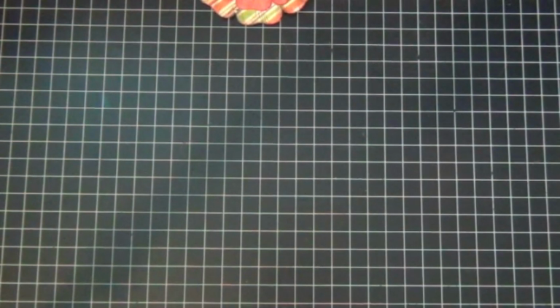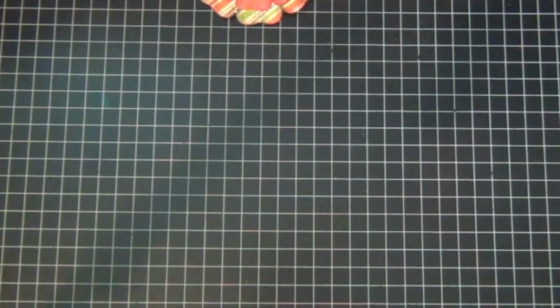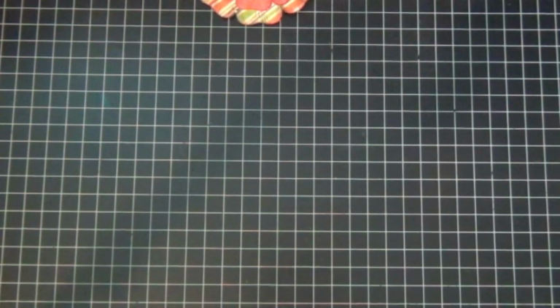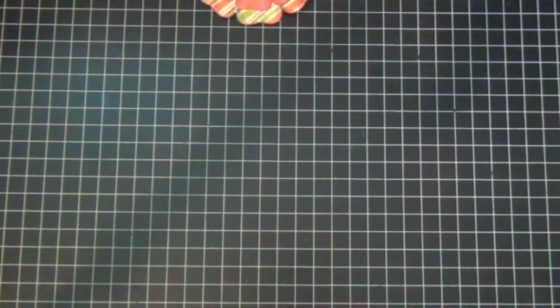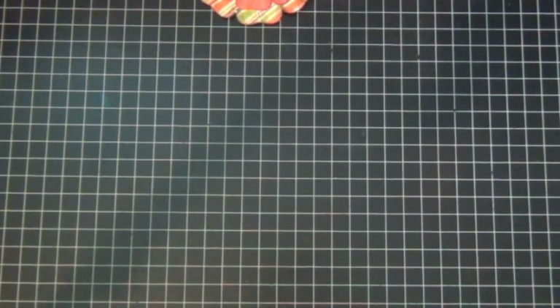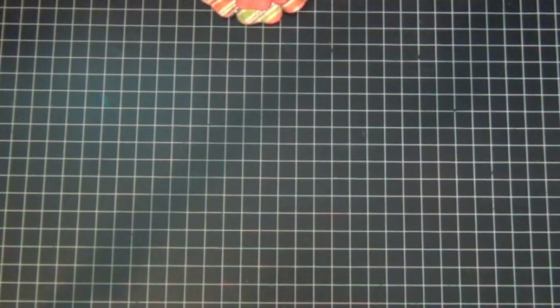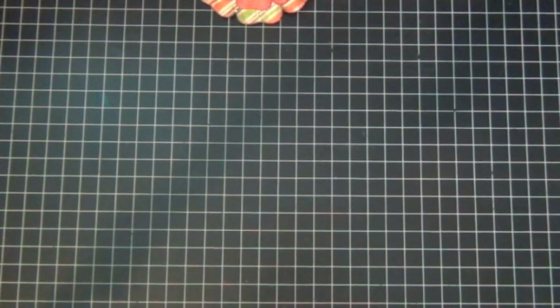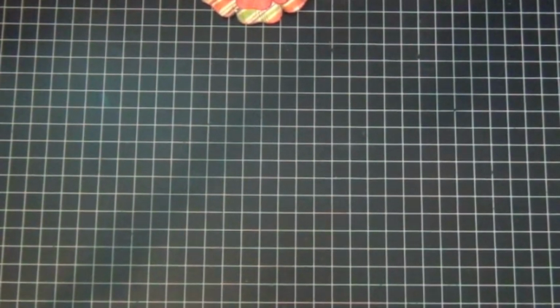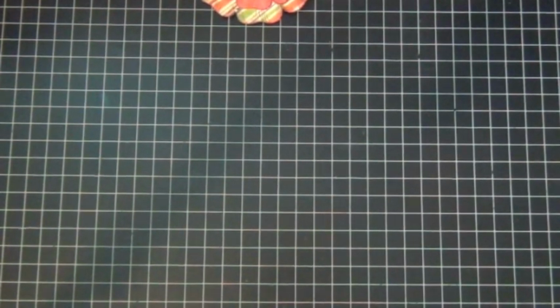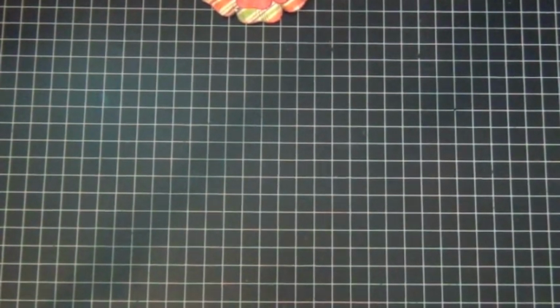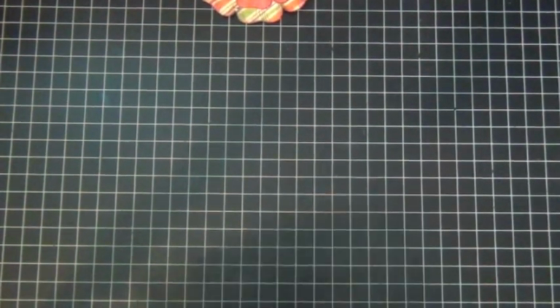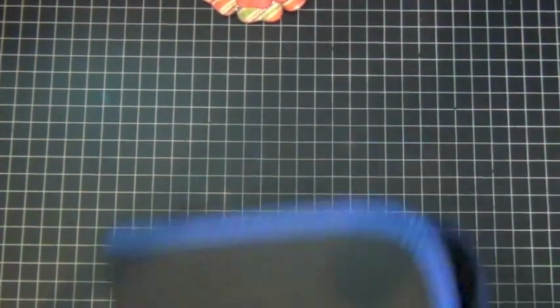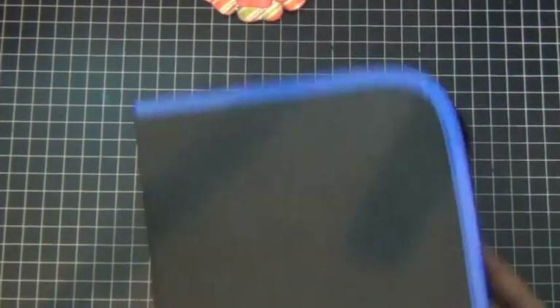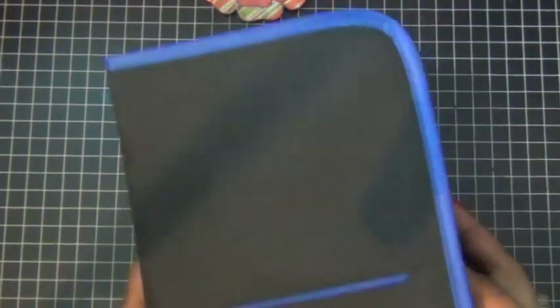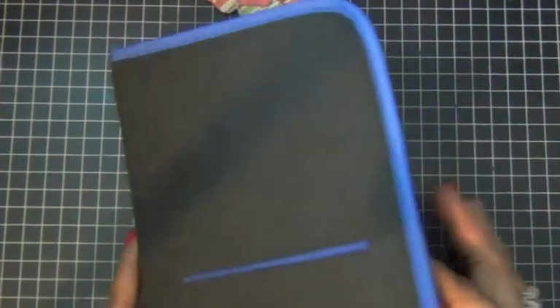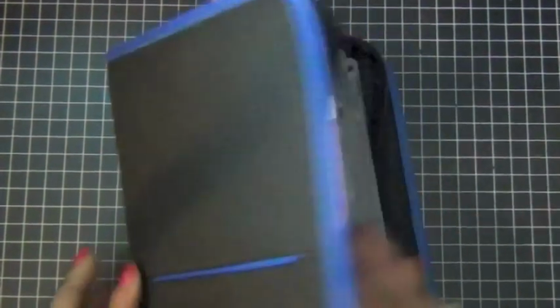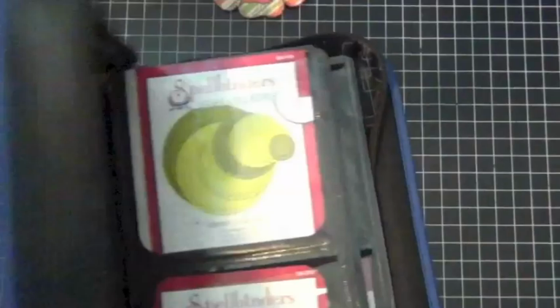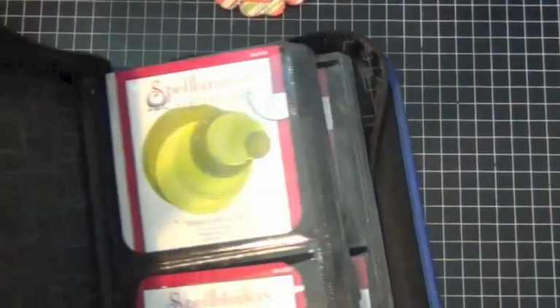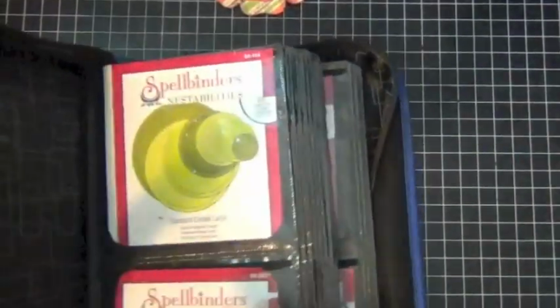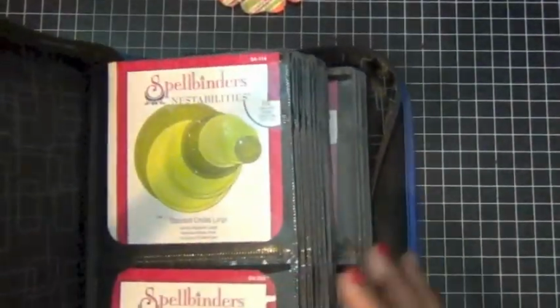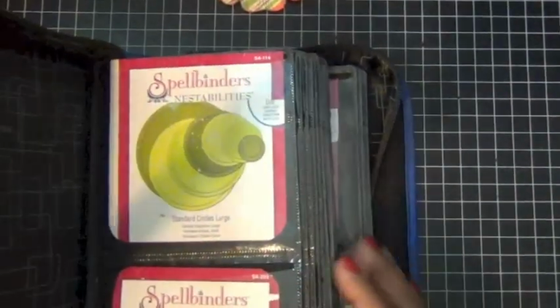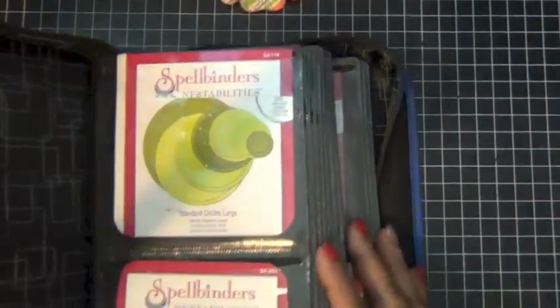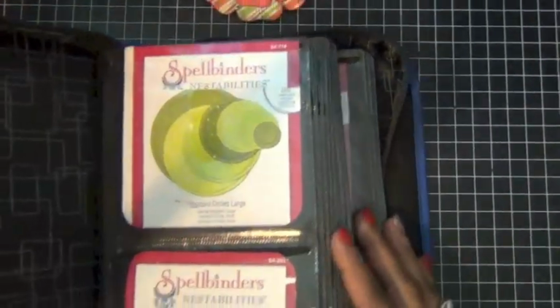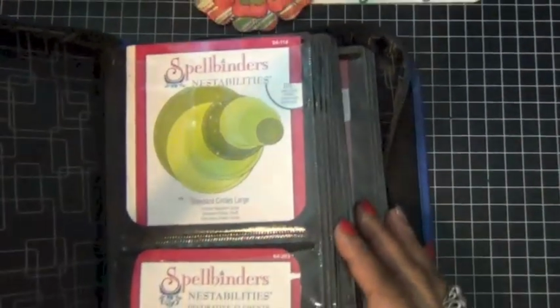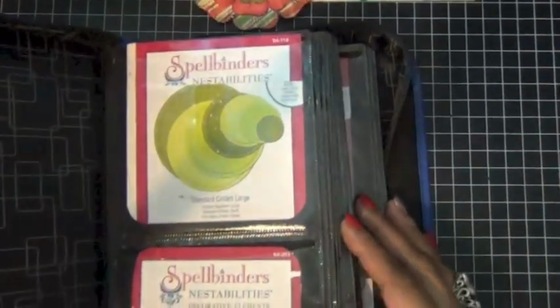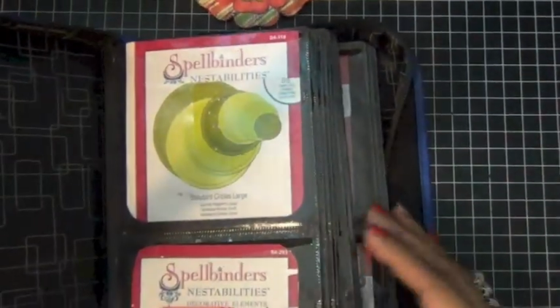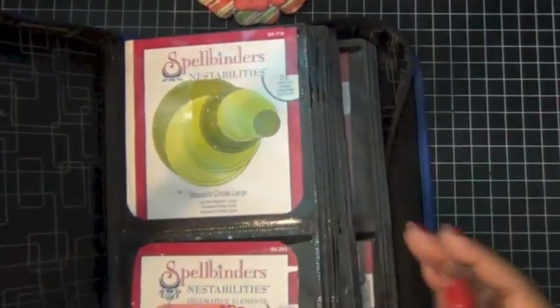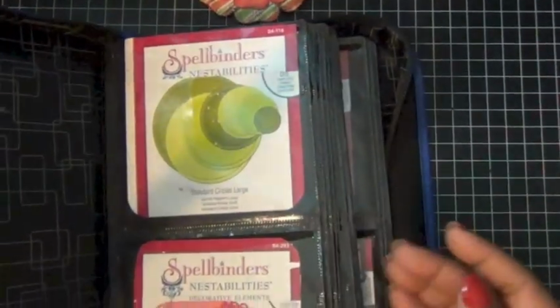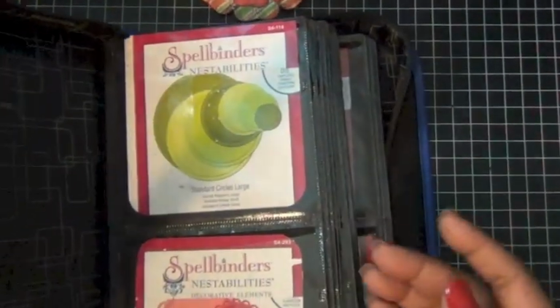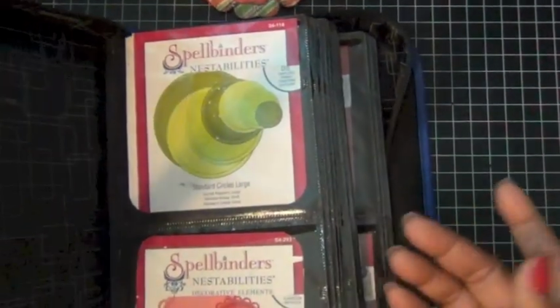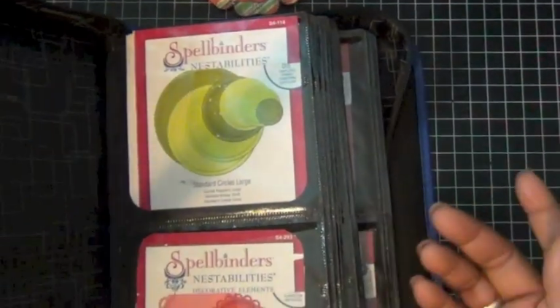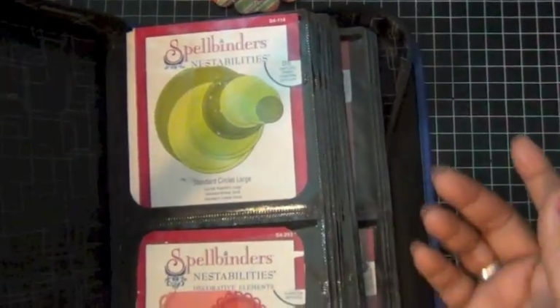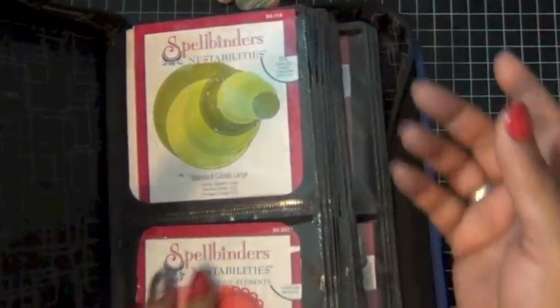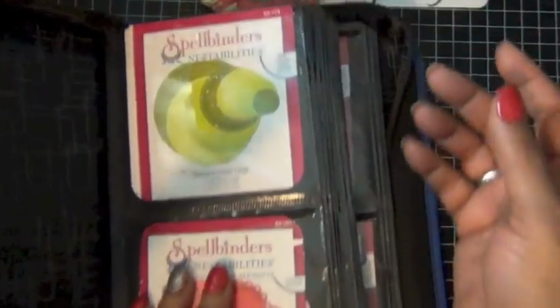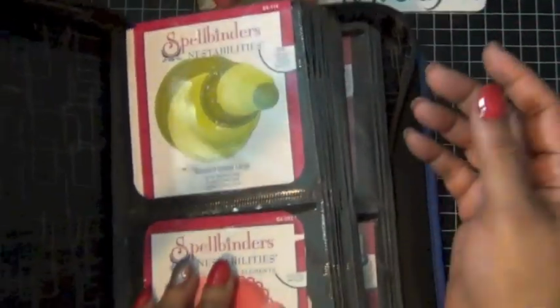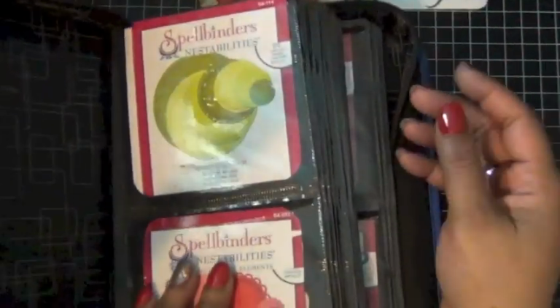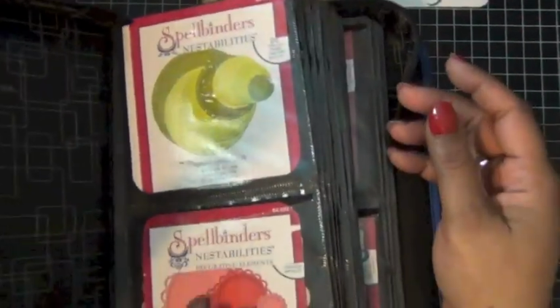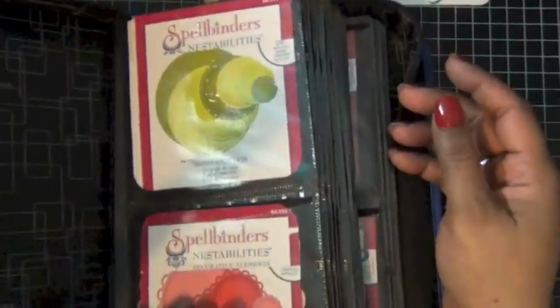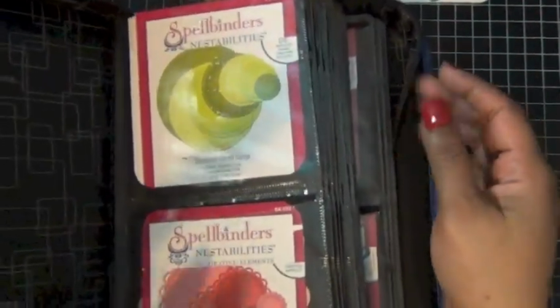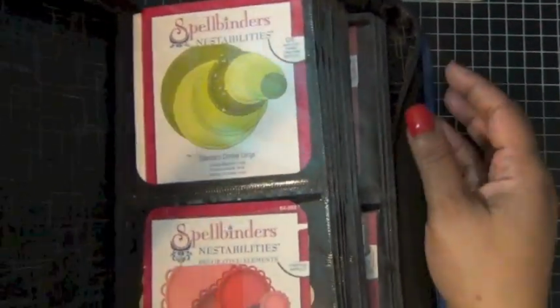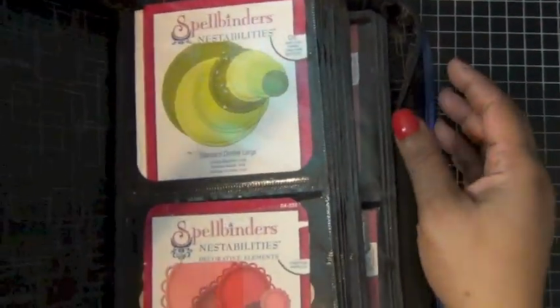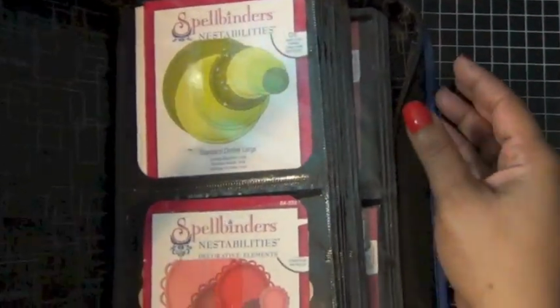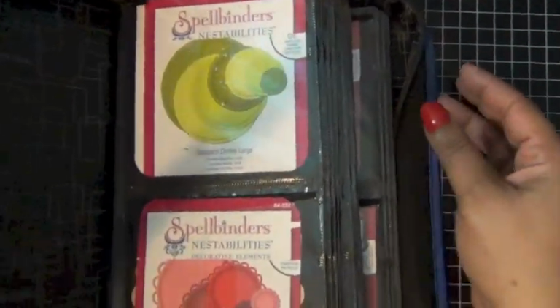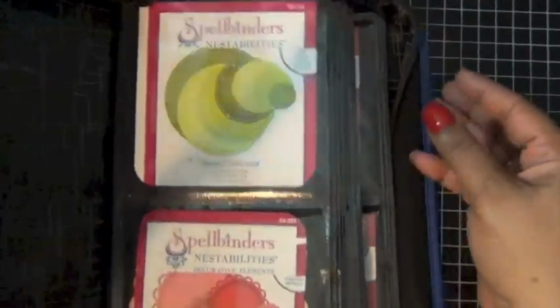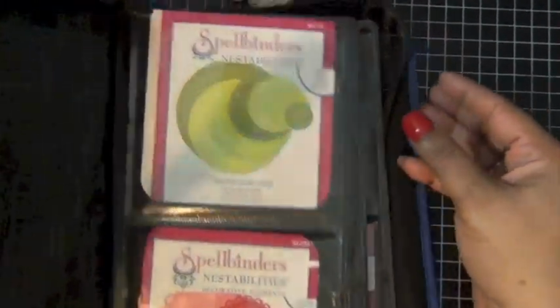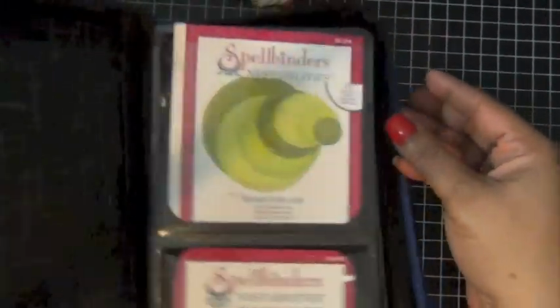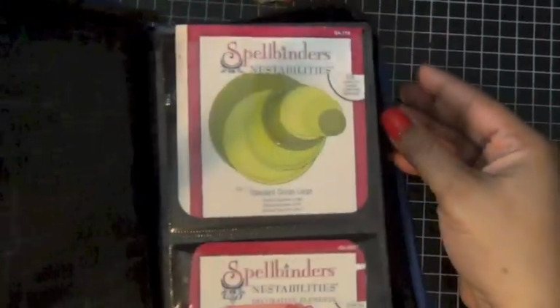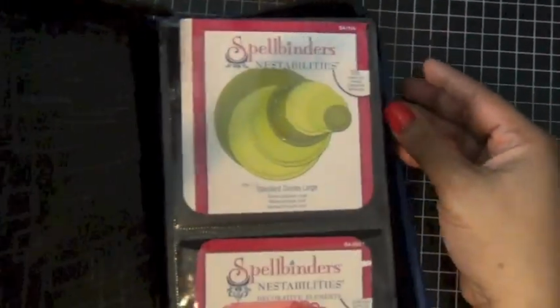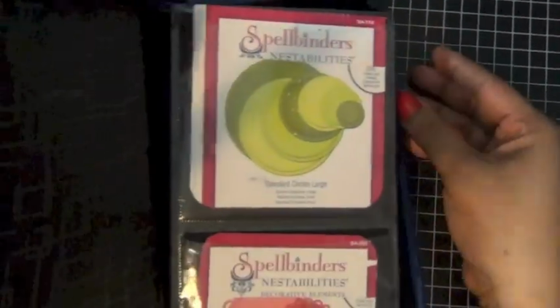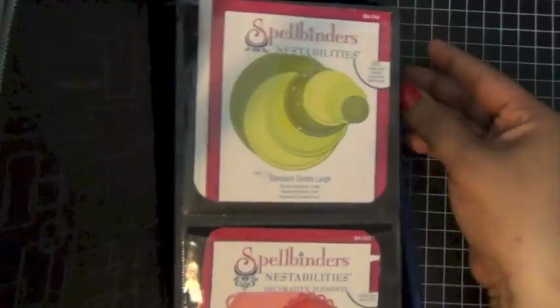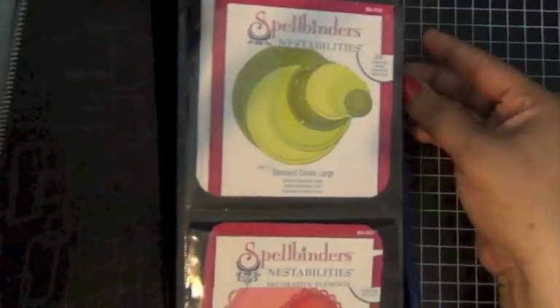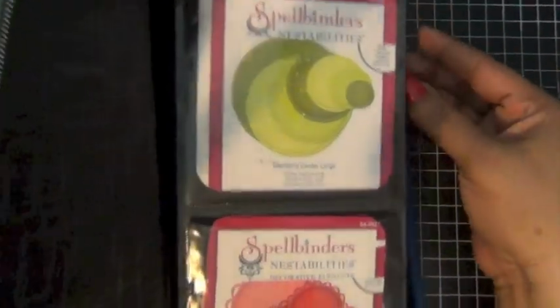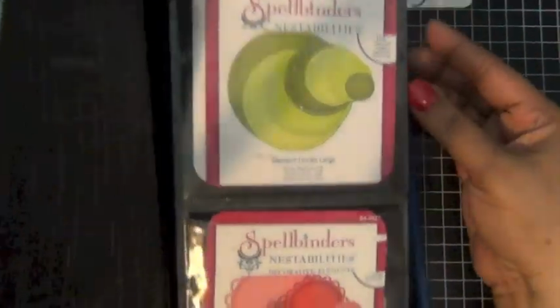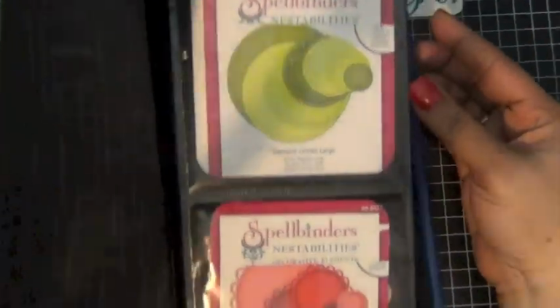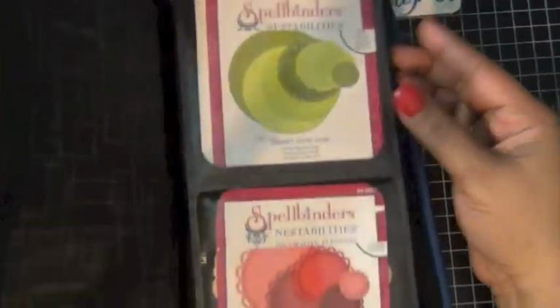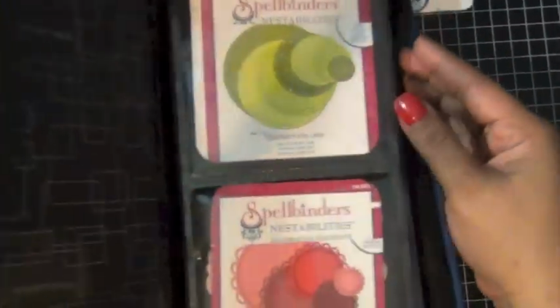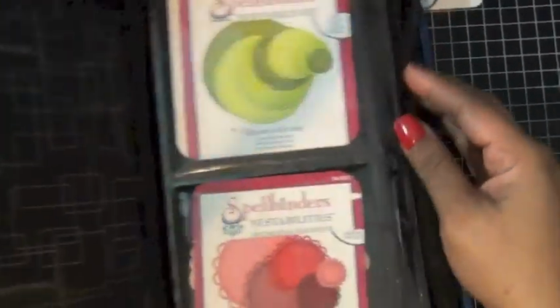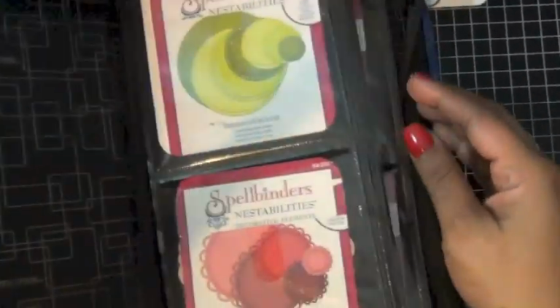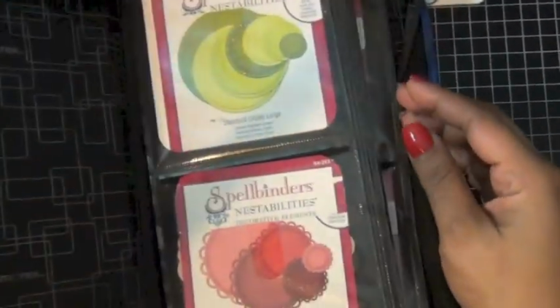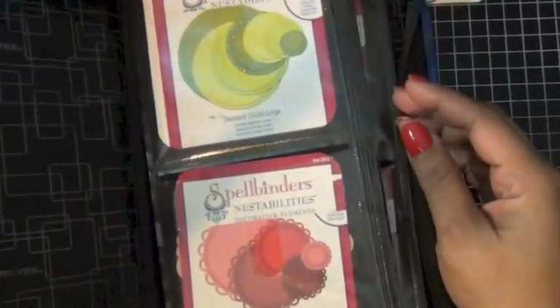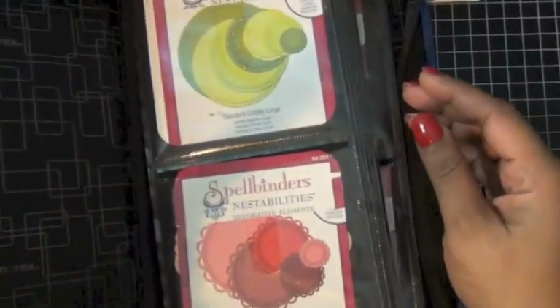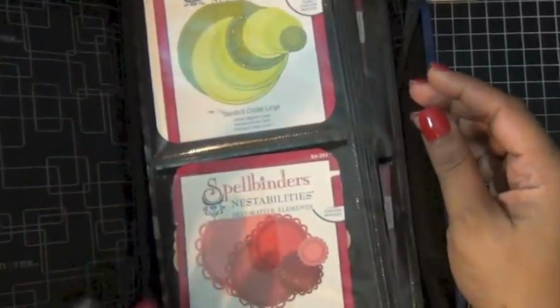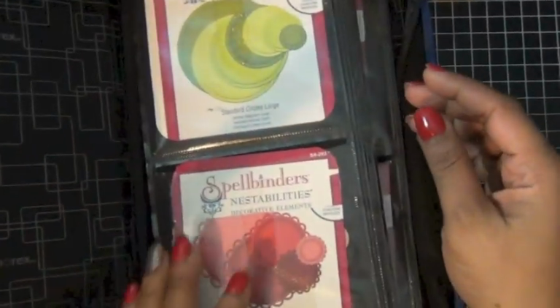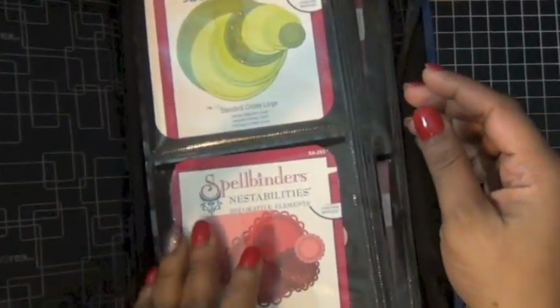This one has the main shapes — circles, hearts, etc.